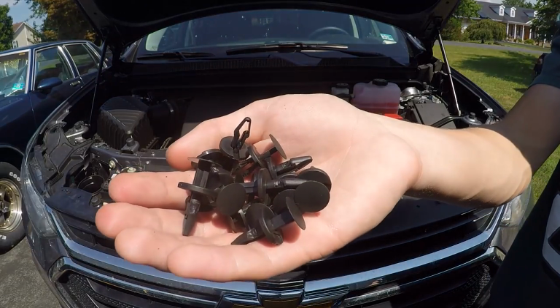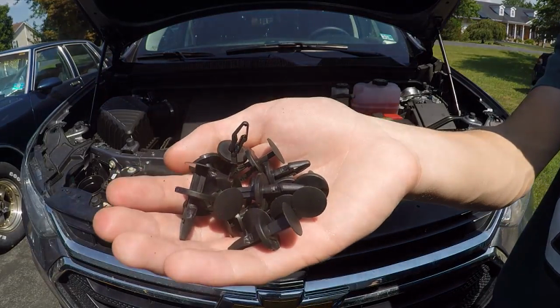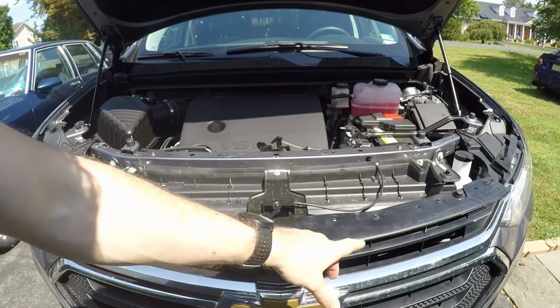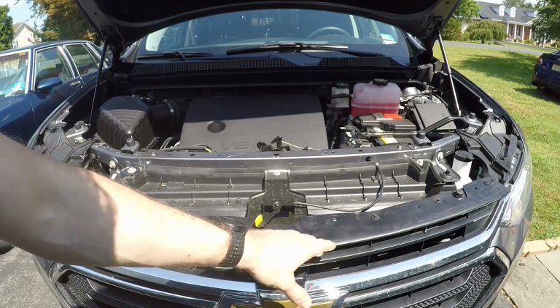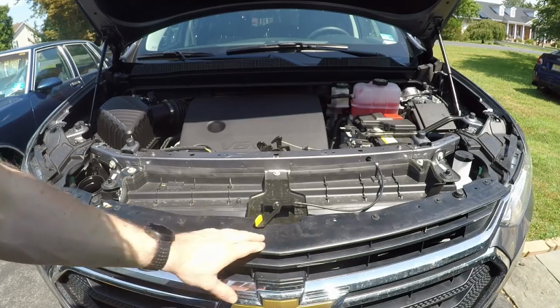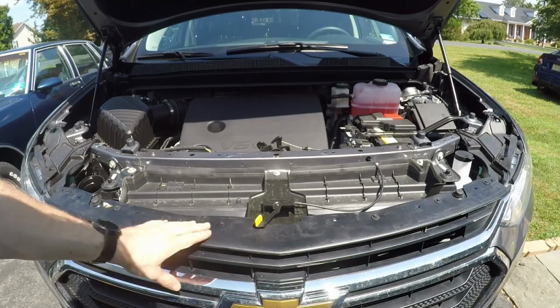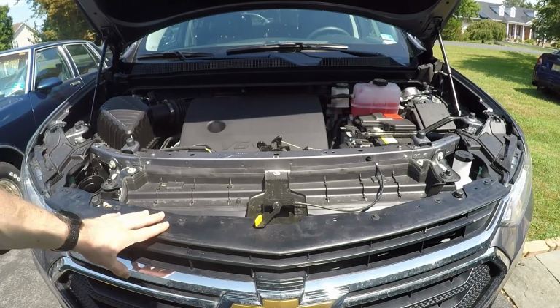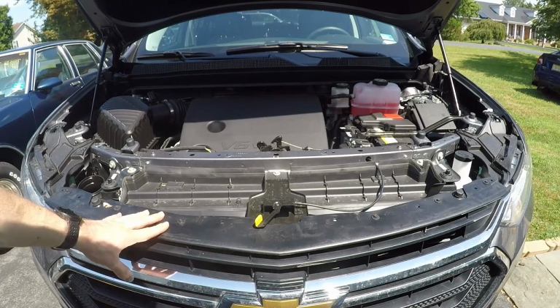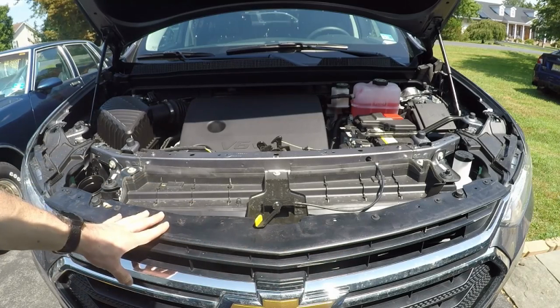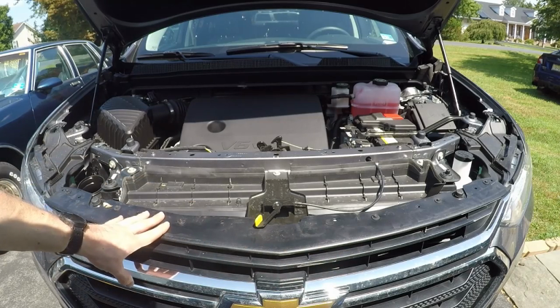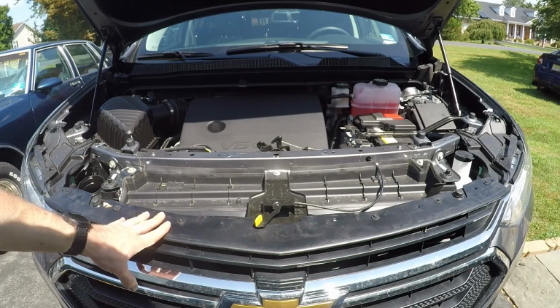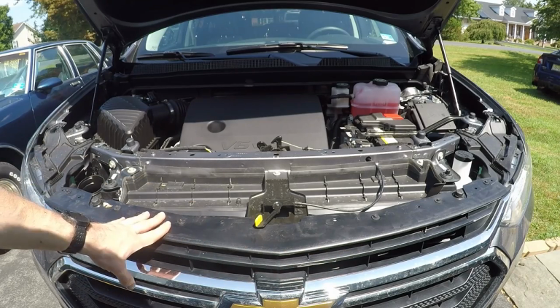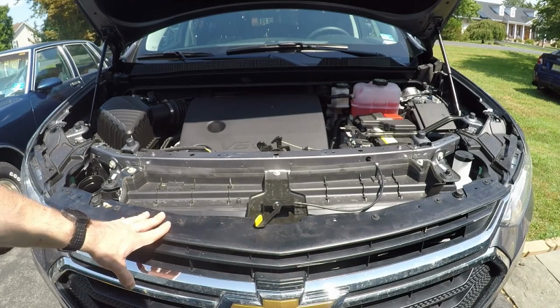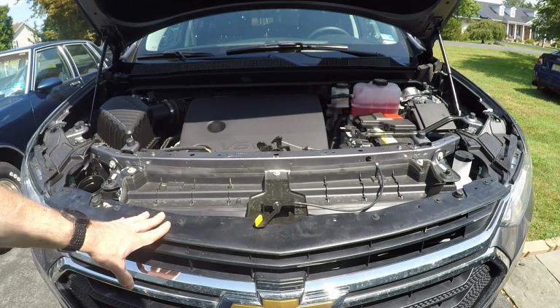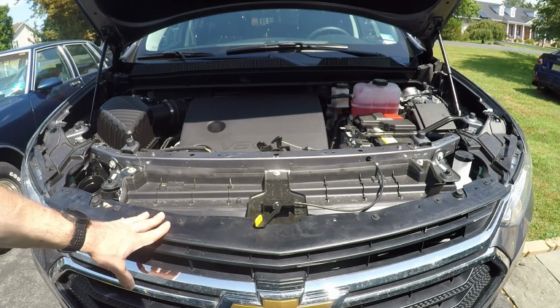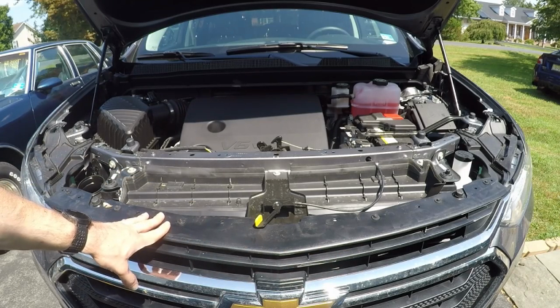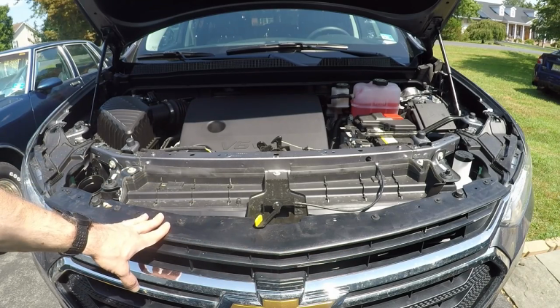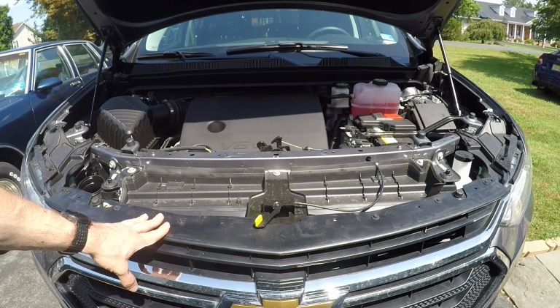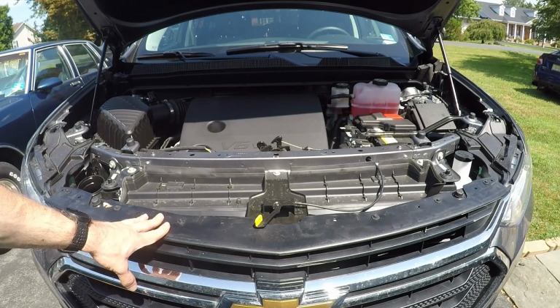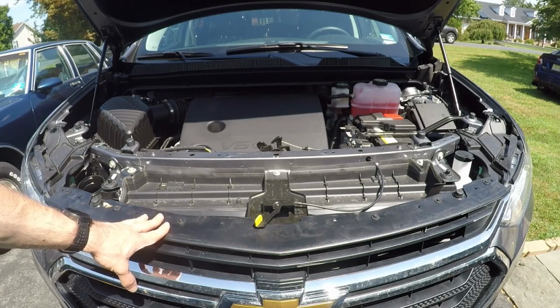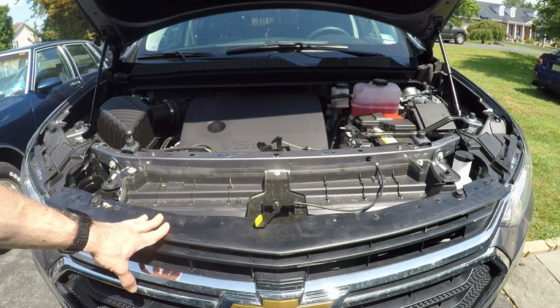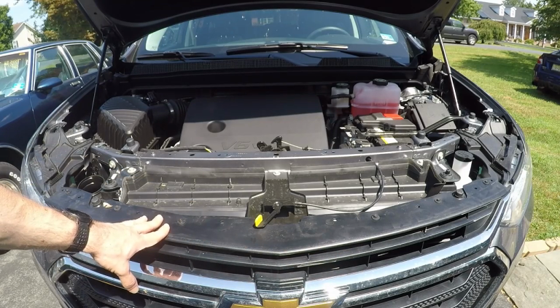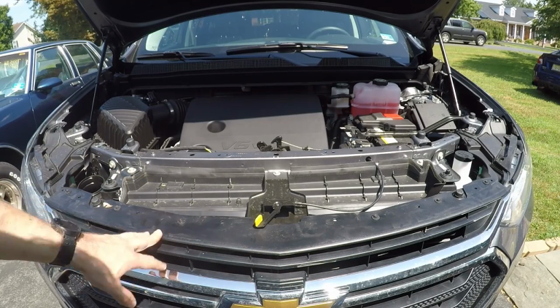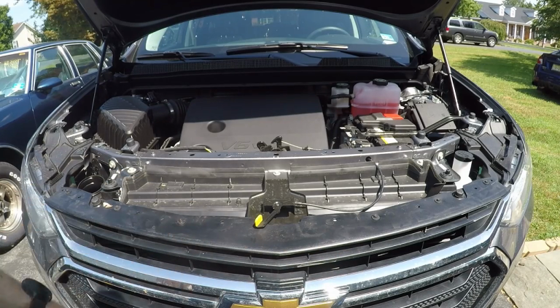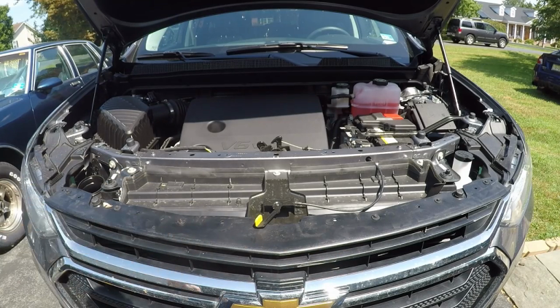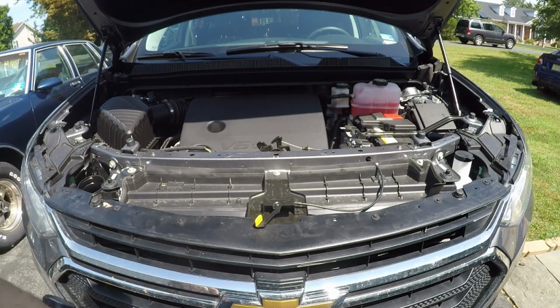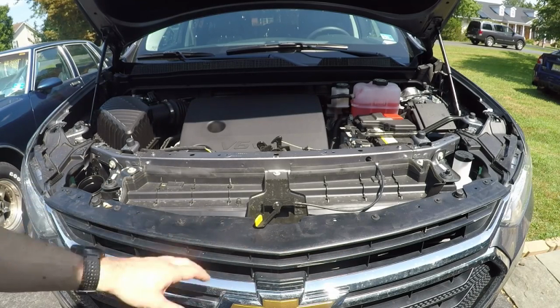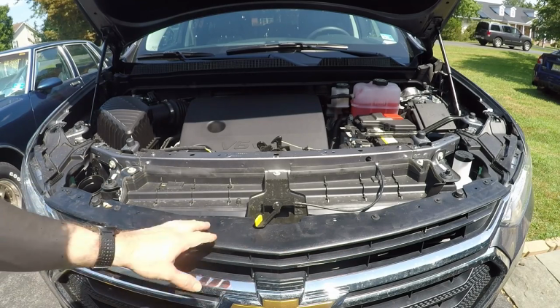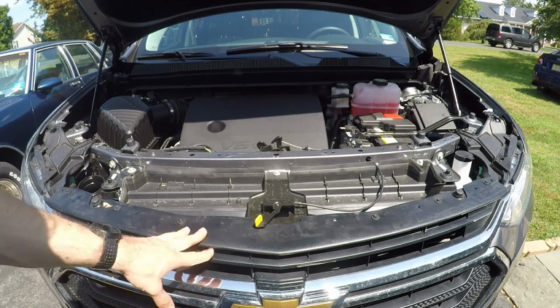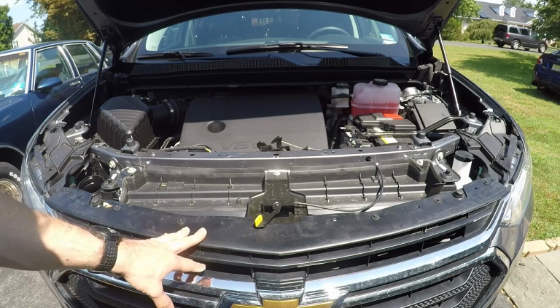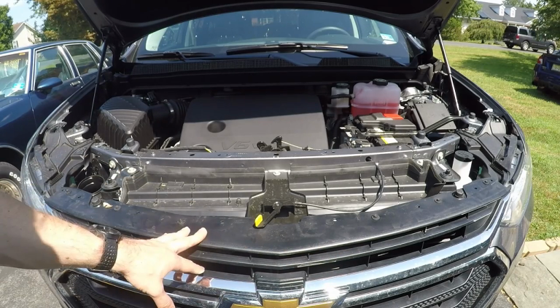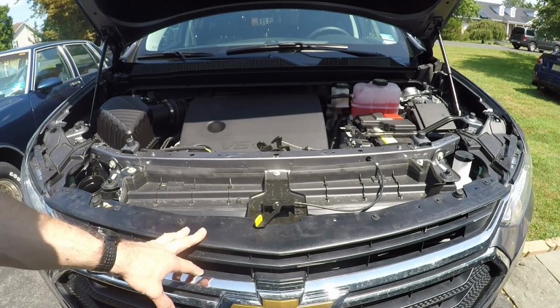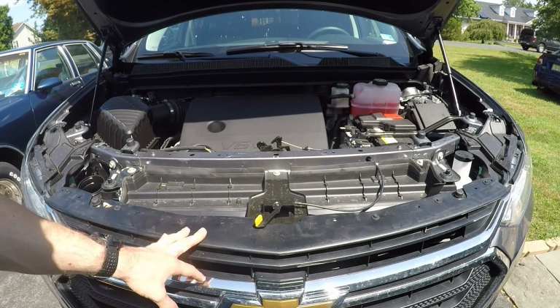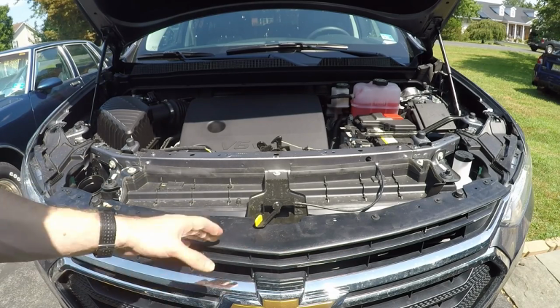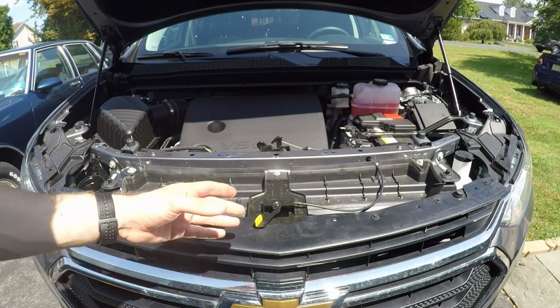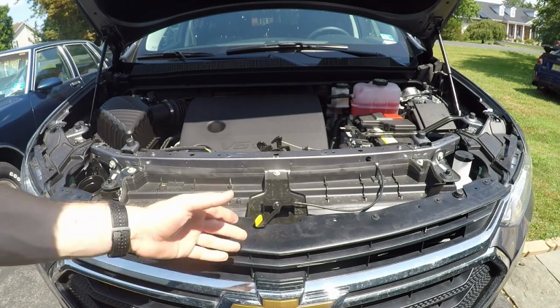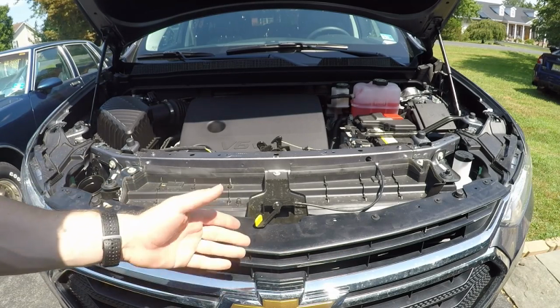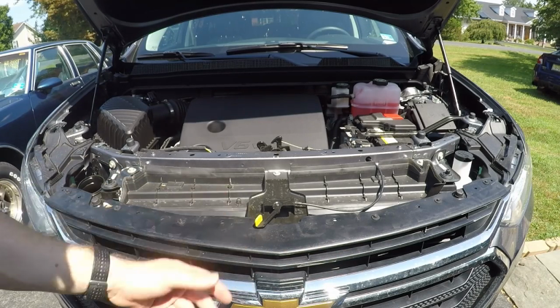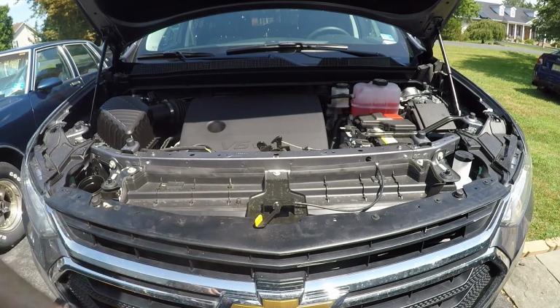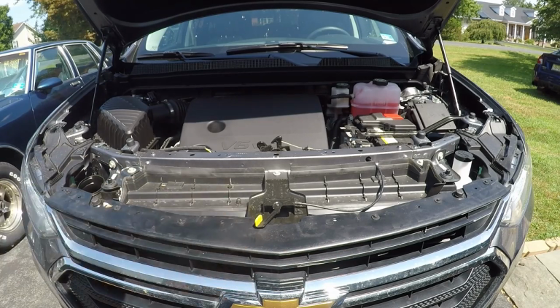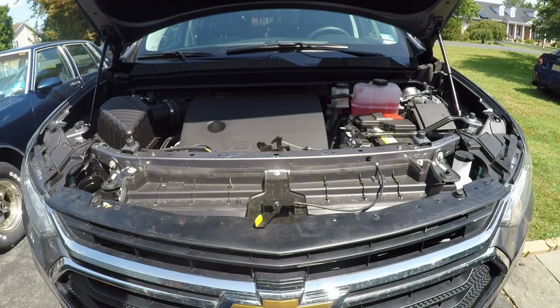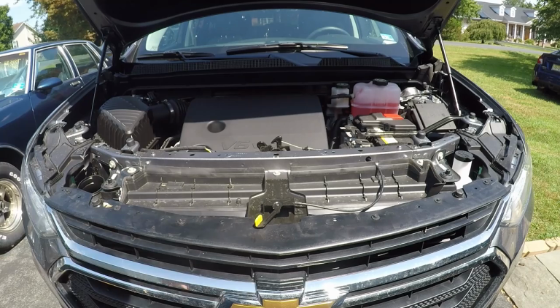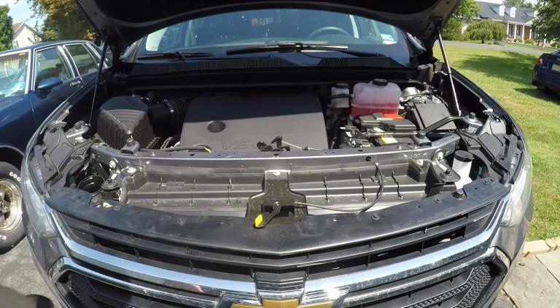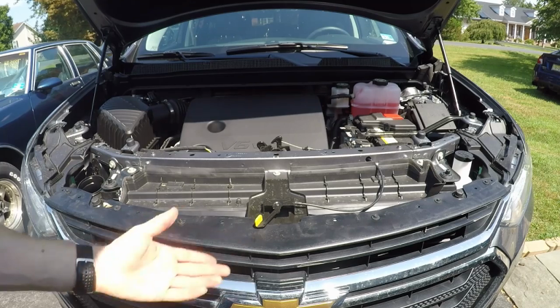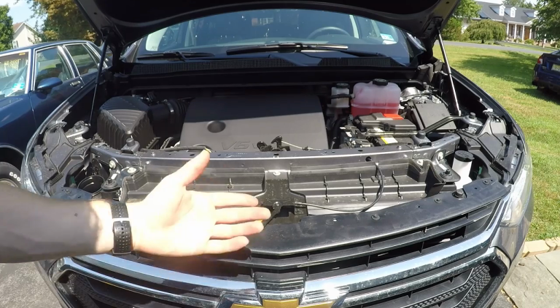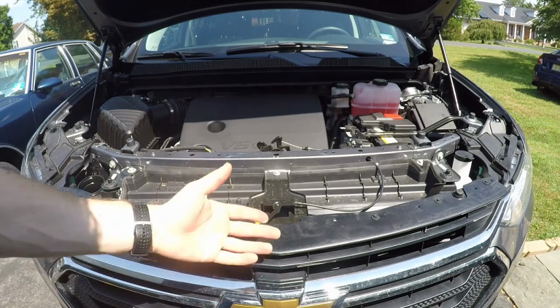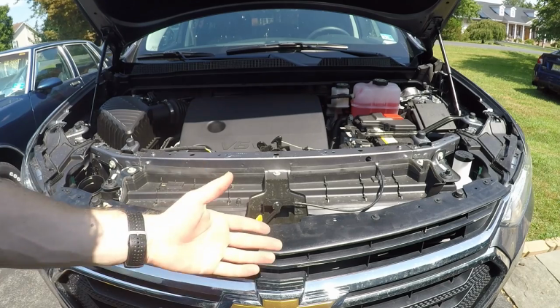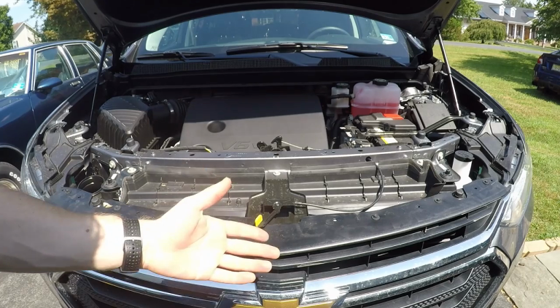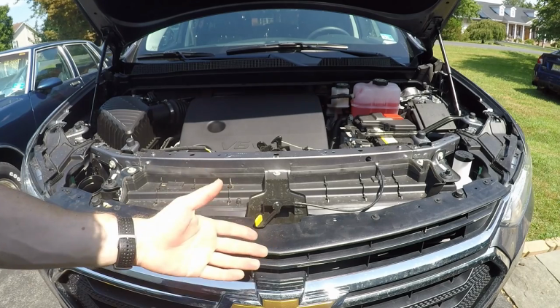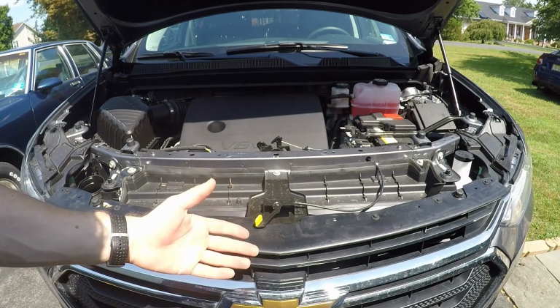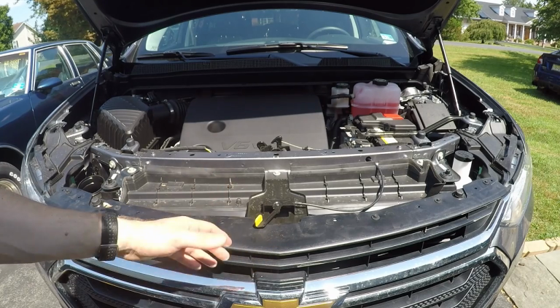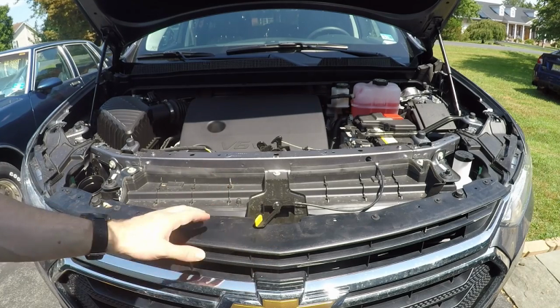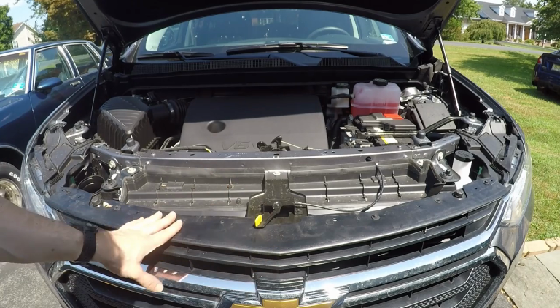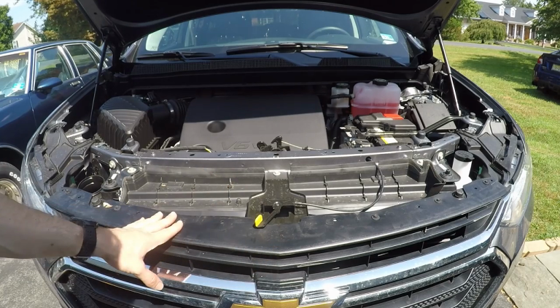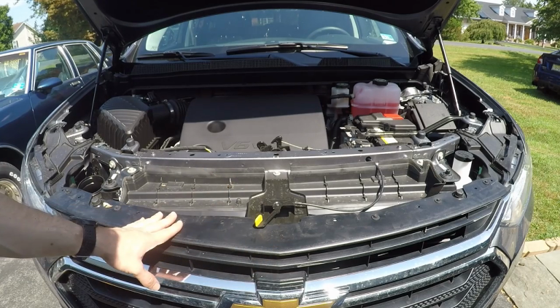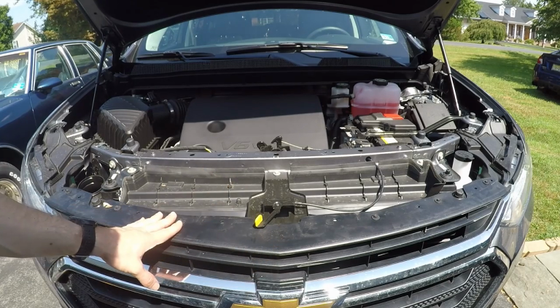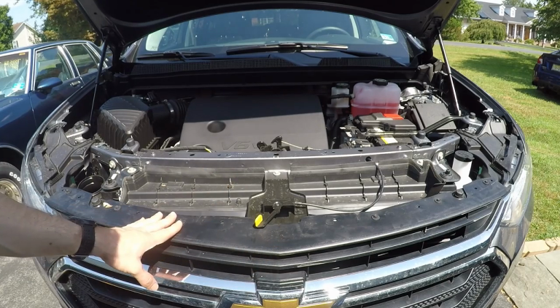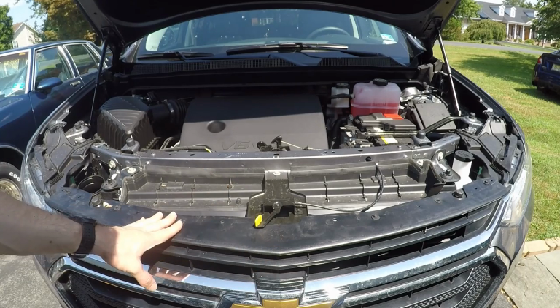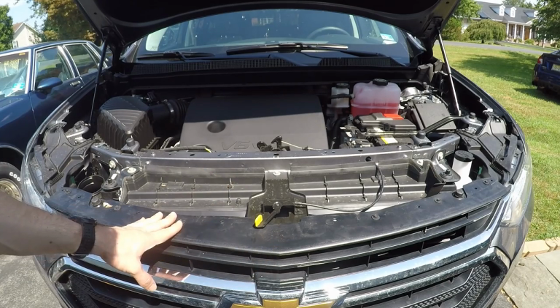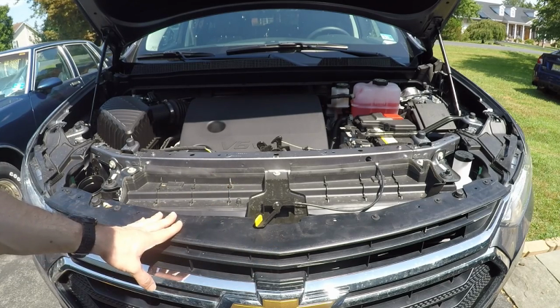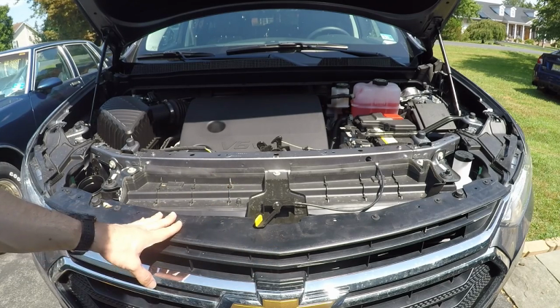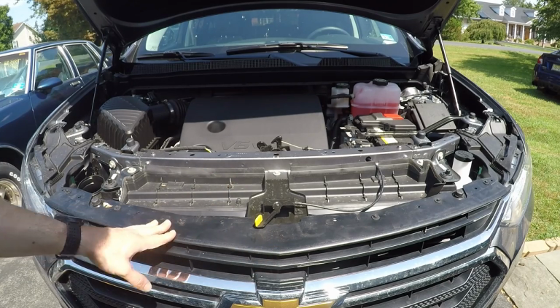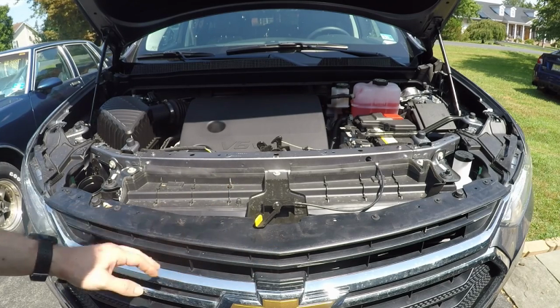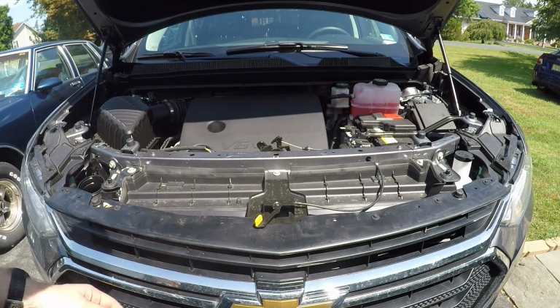With that top valance removed, there are six screws along the top of your grill. Go ahead and remove those with your 7mm socket.